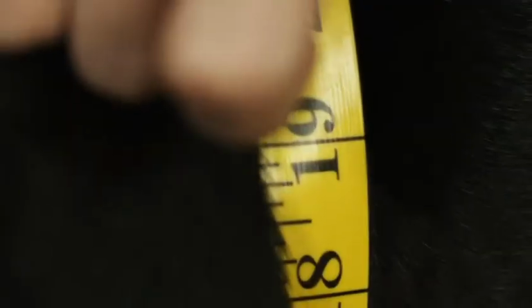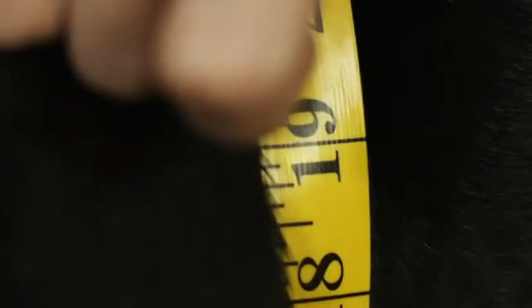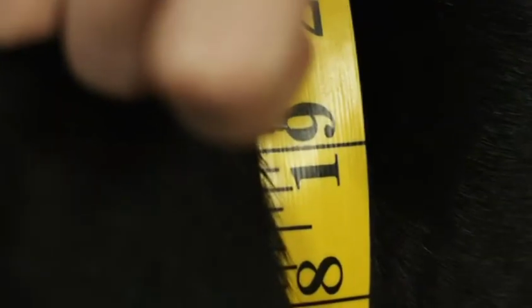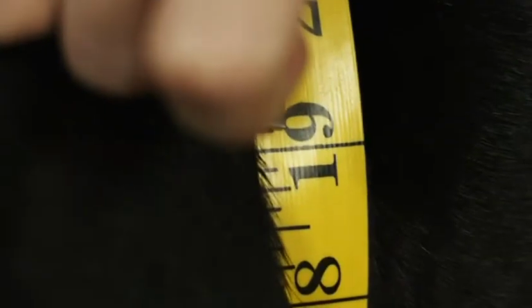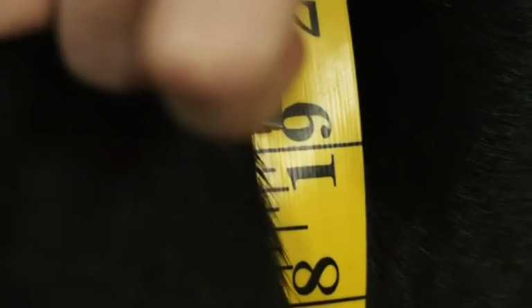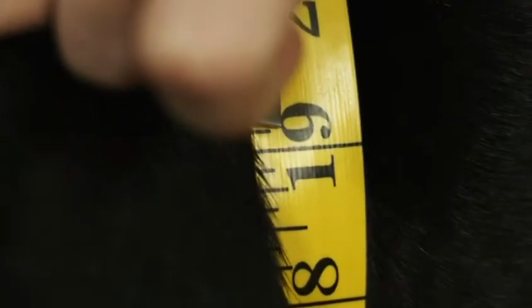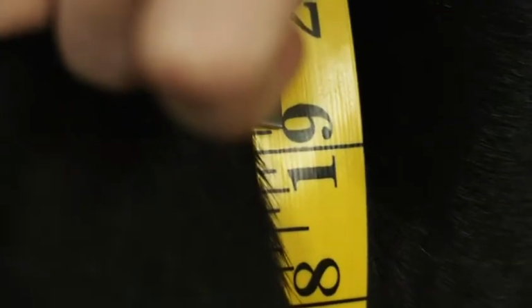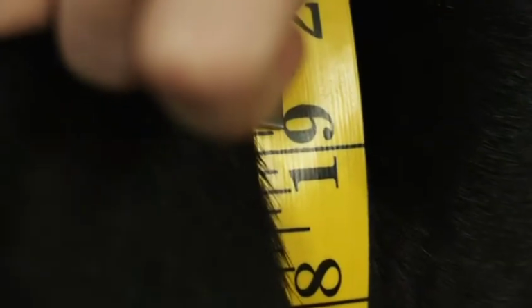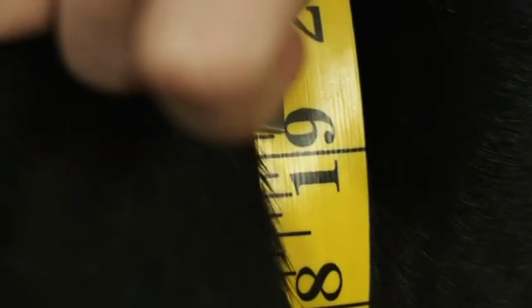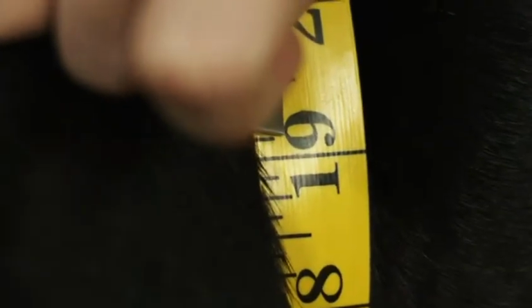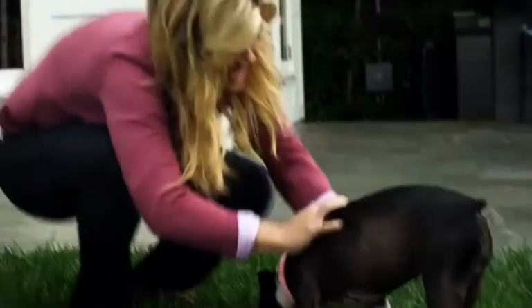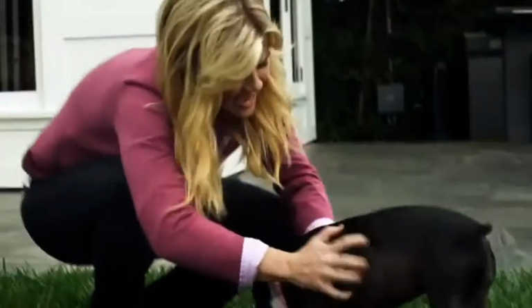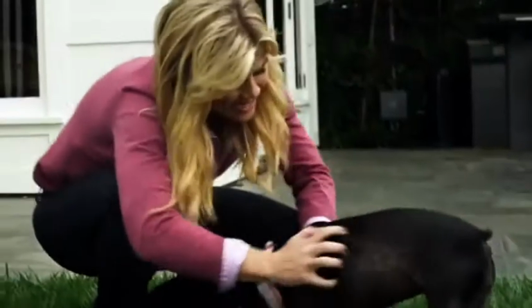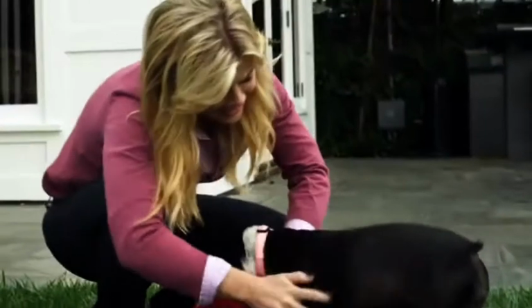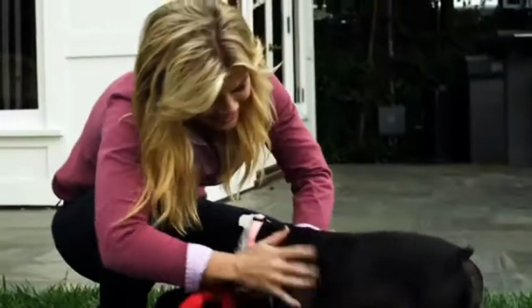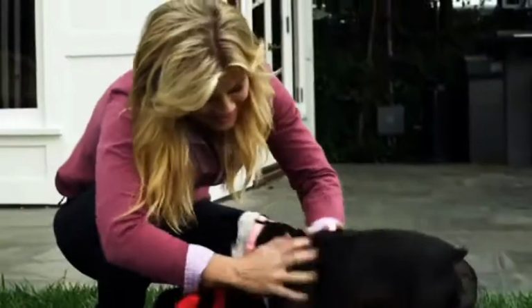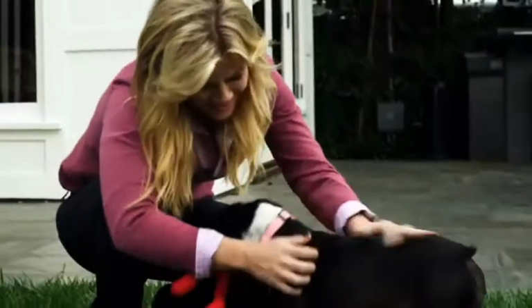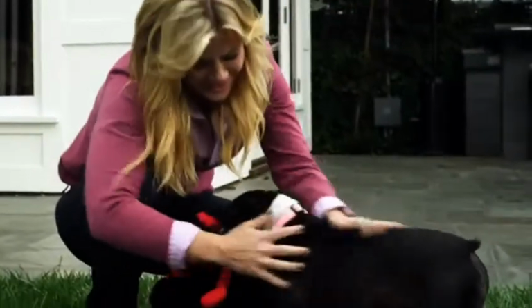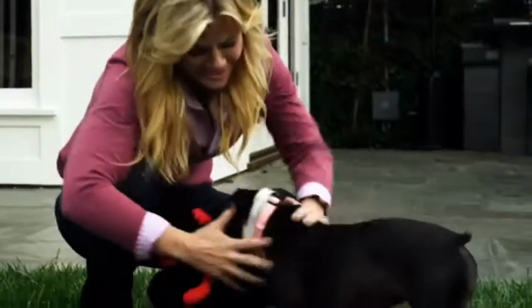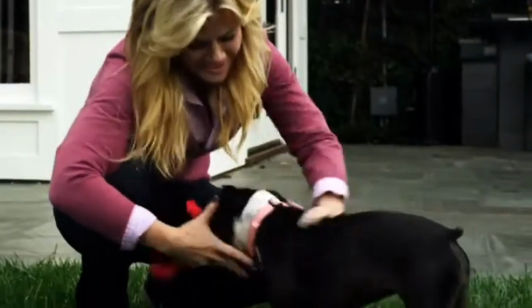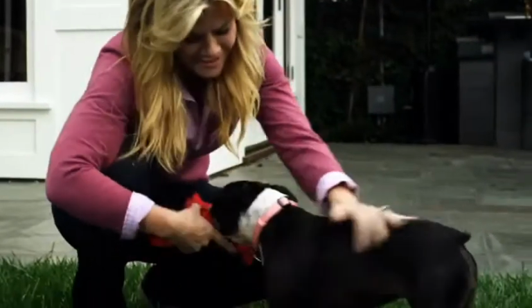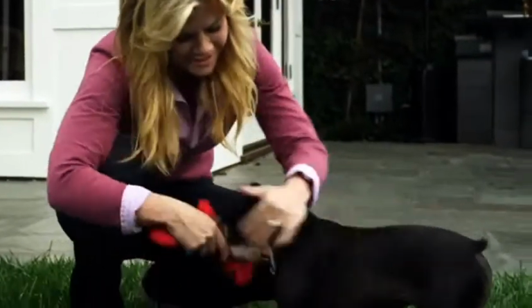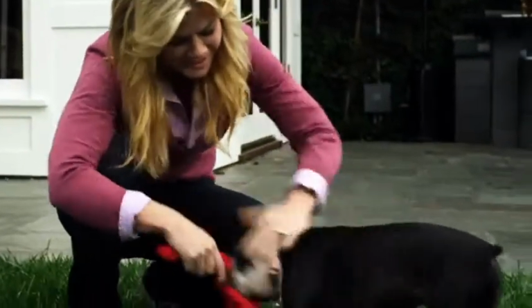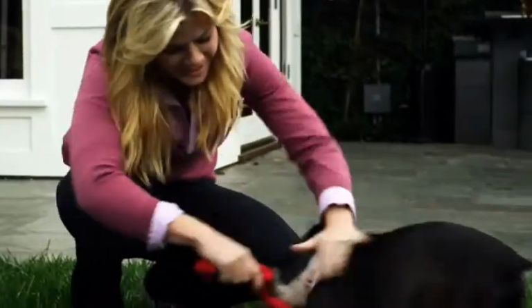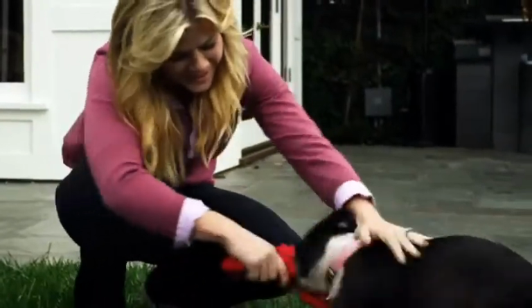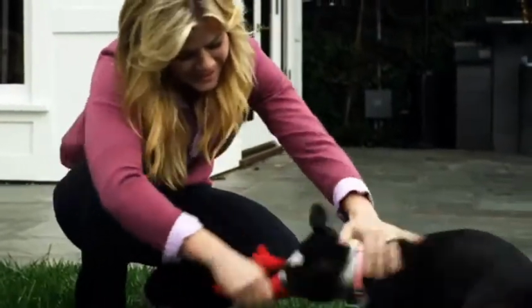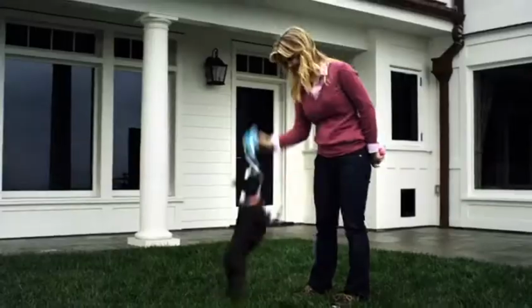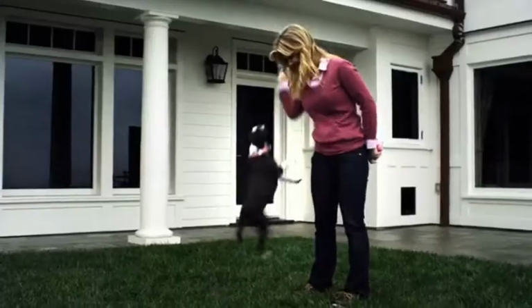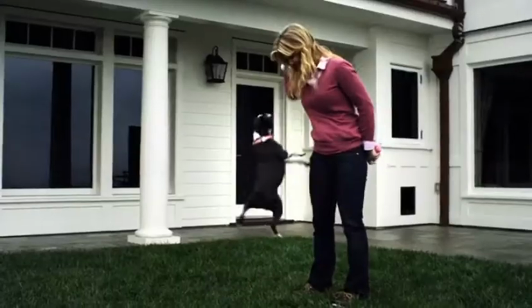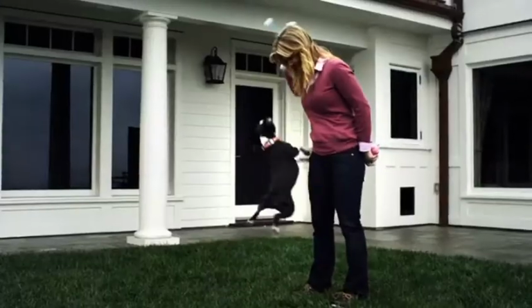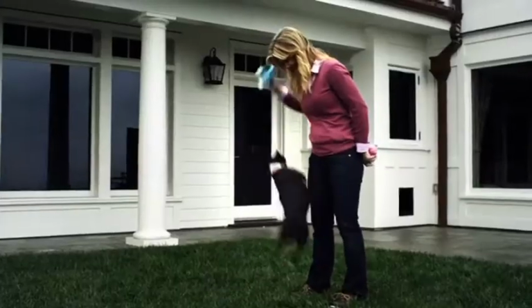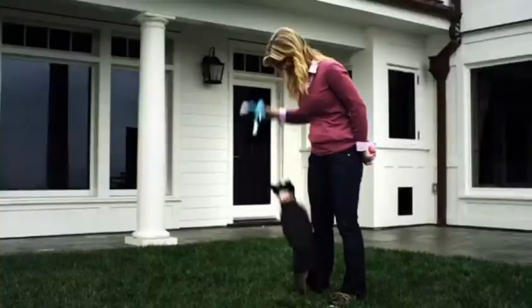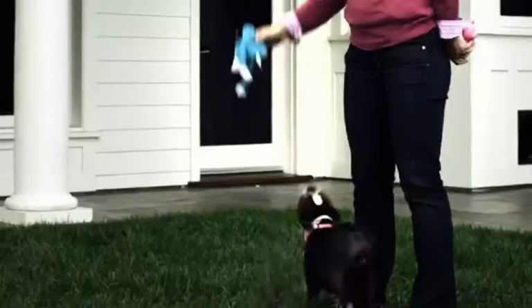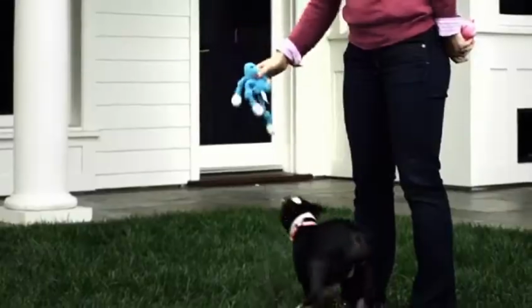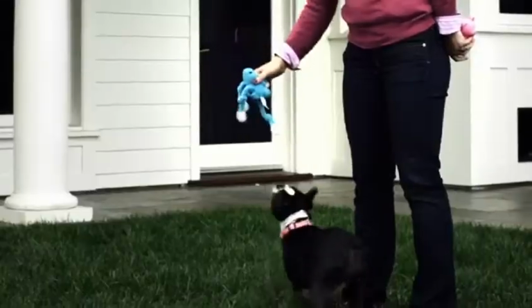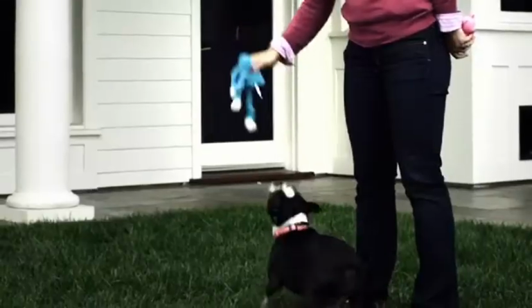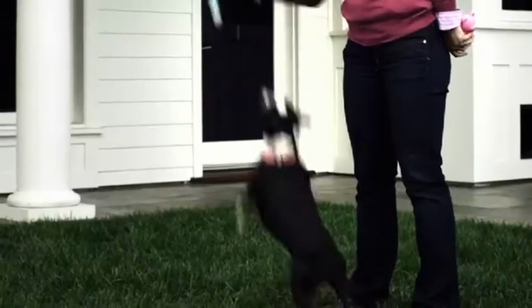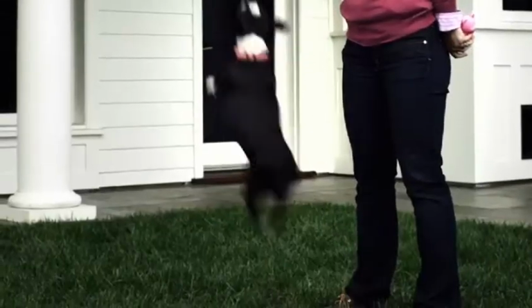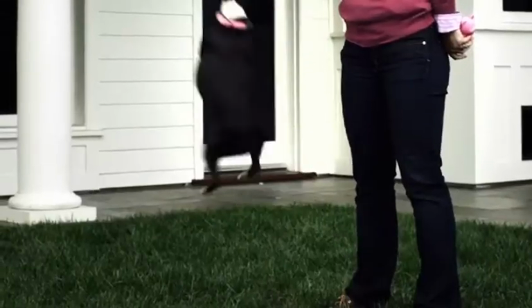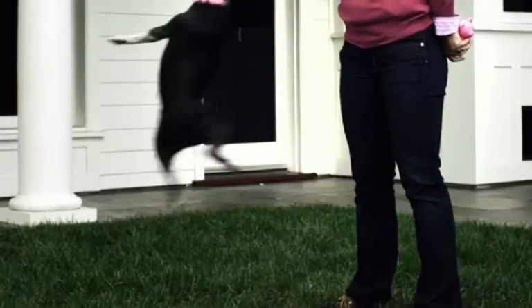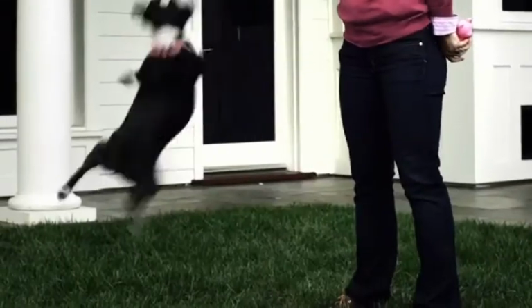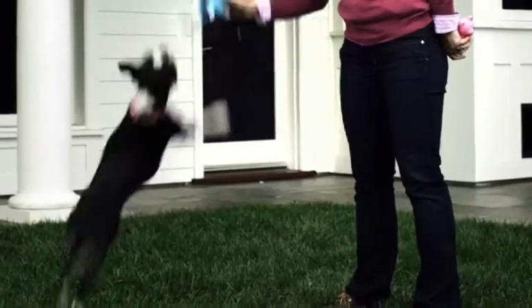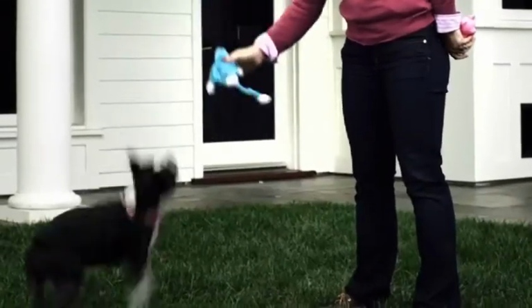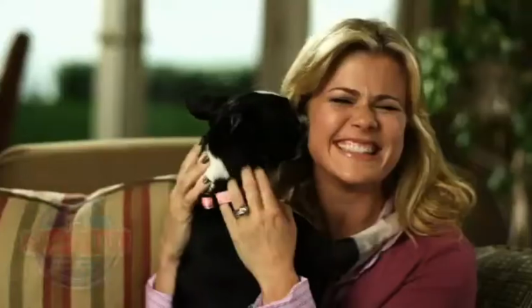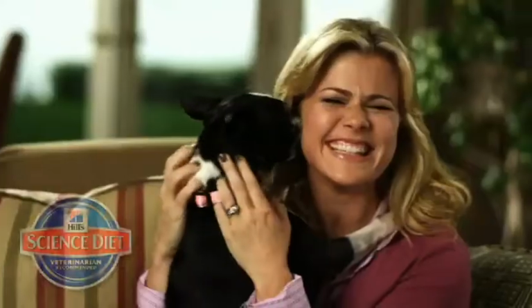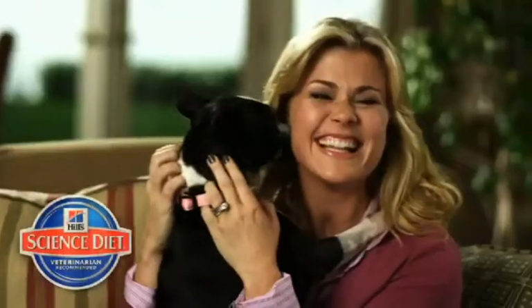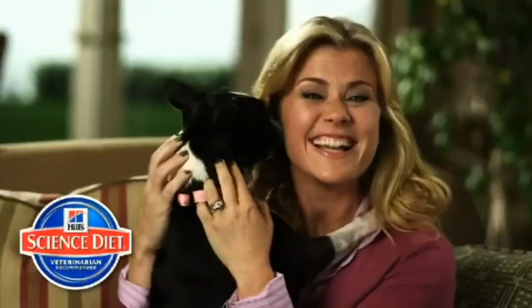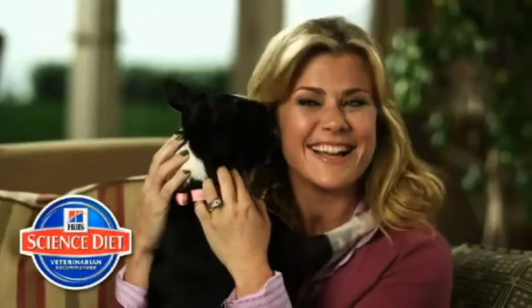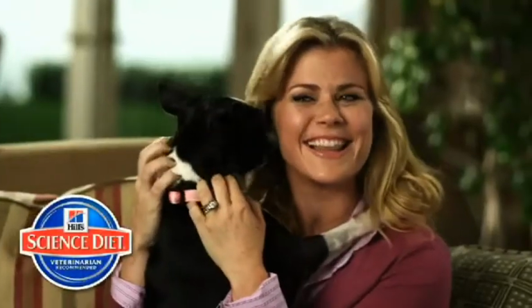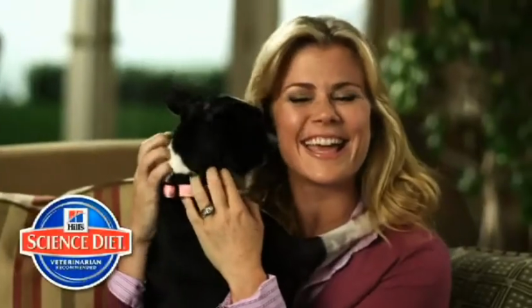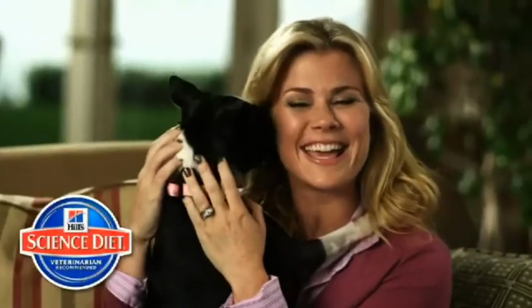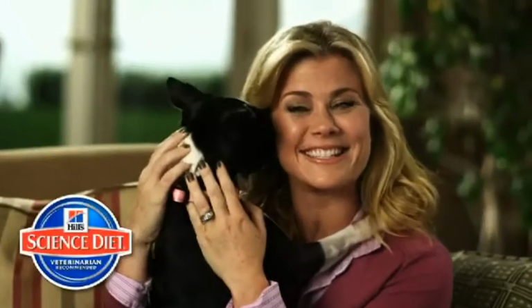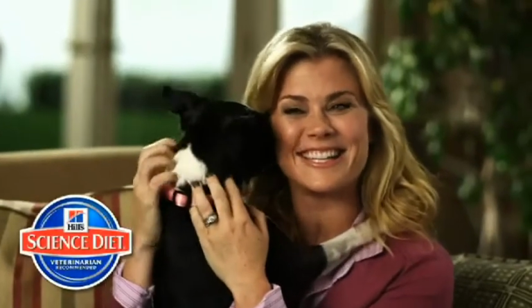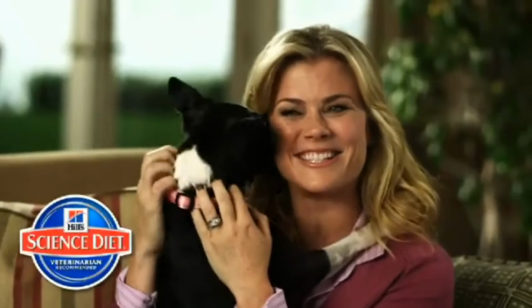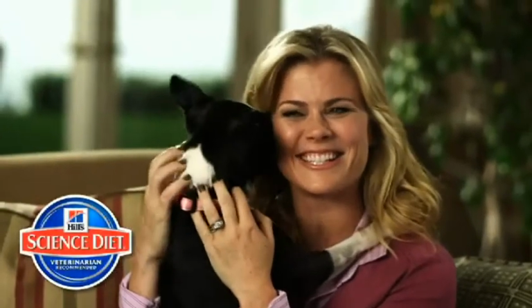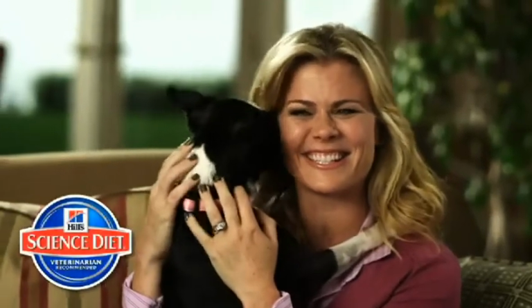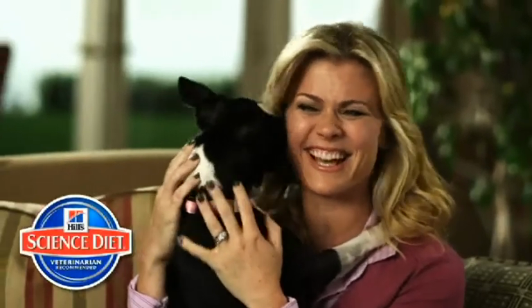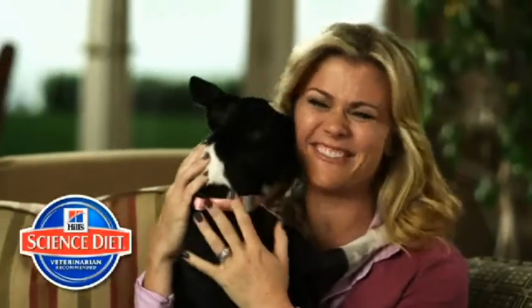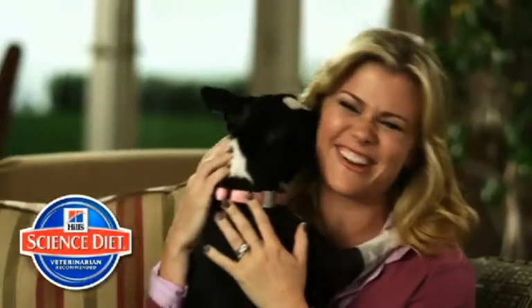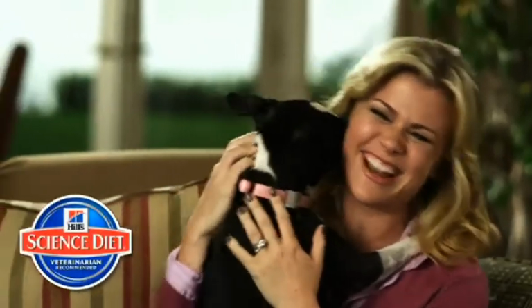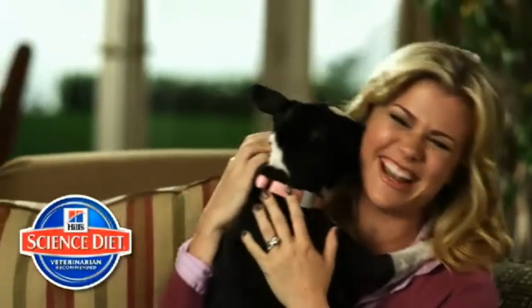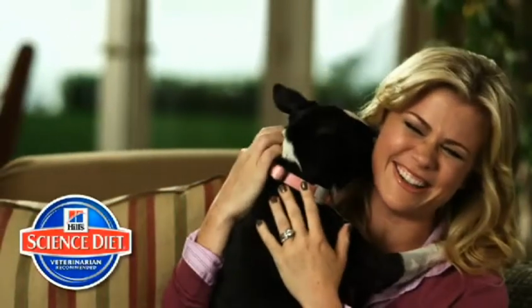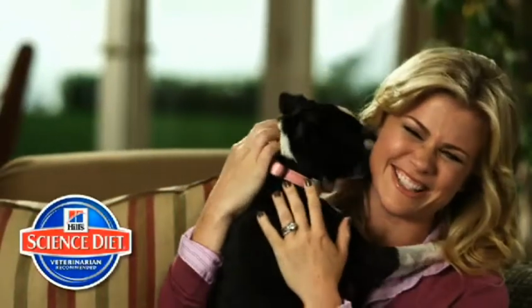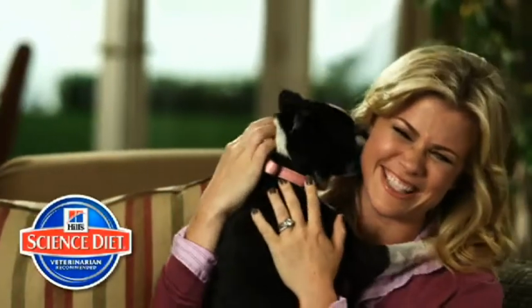Winky is a ball of energy now. She's like a new dog. Like I said, she has a lot more energy.